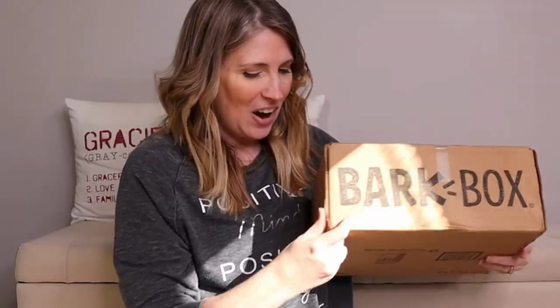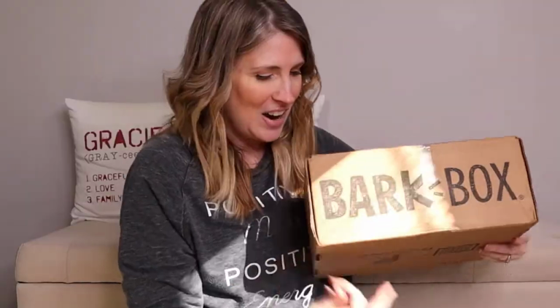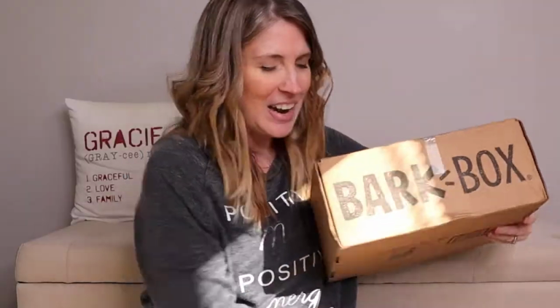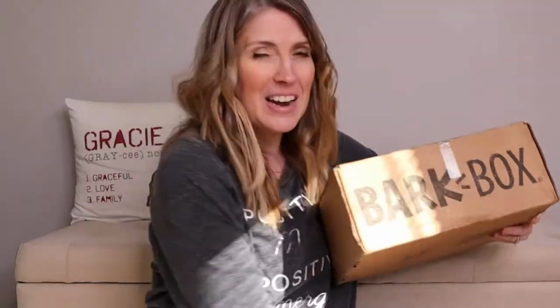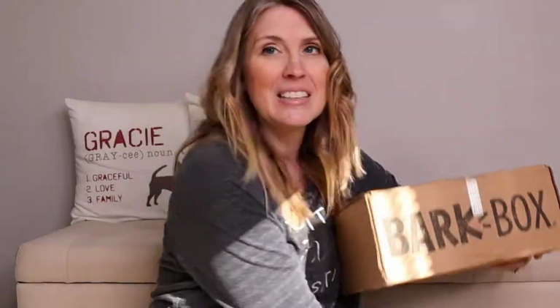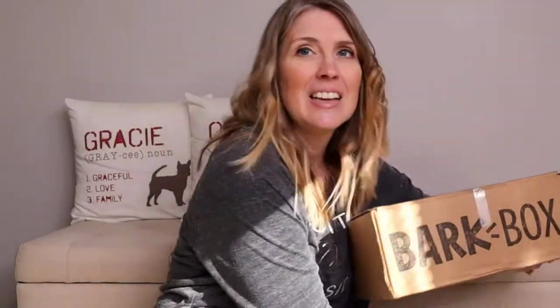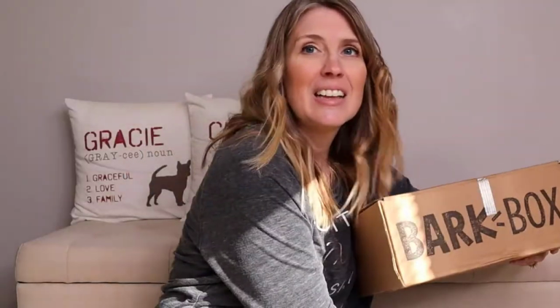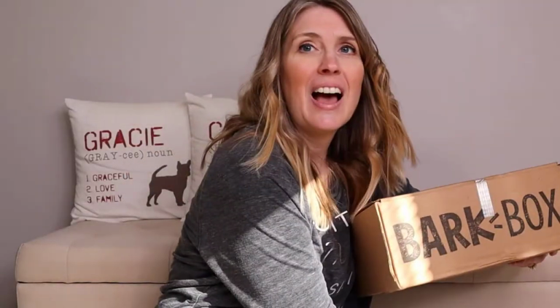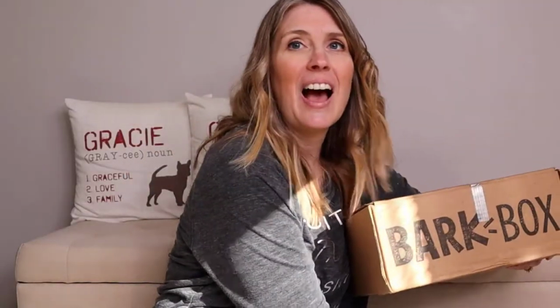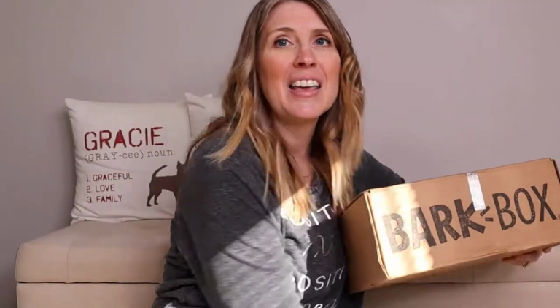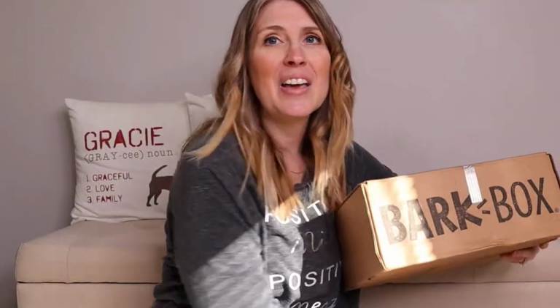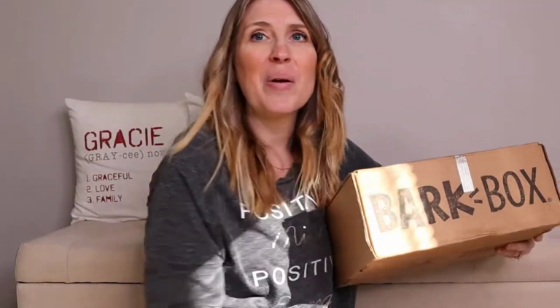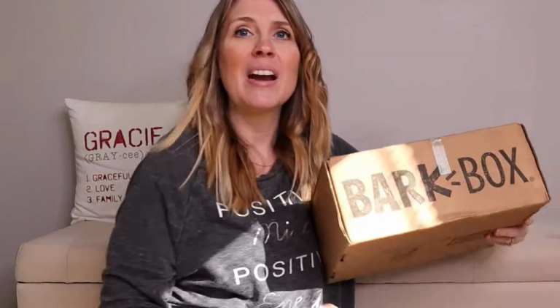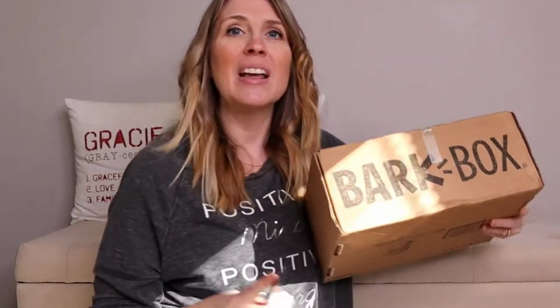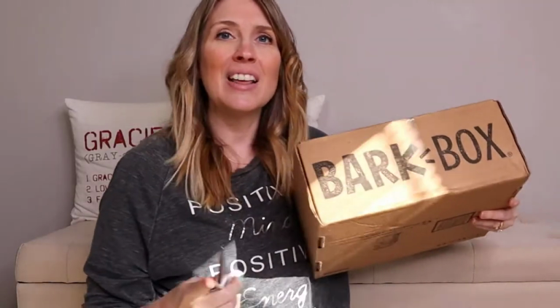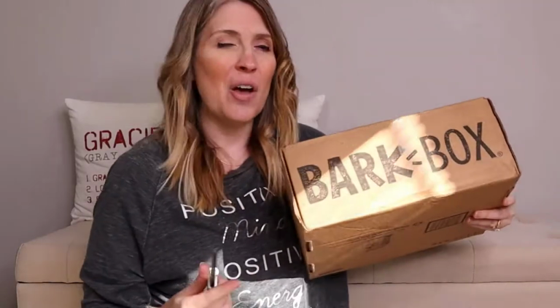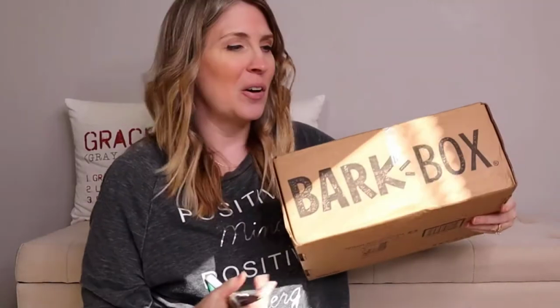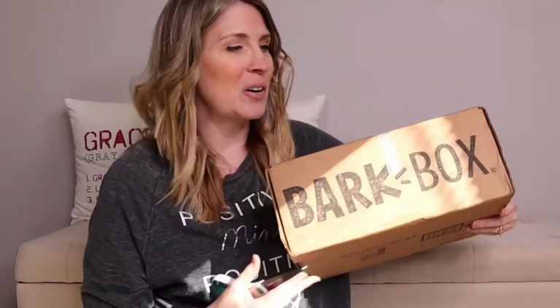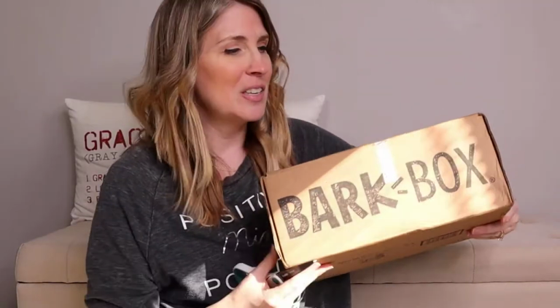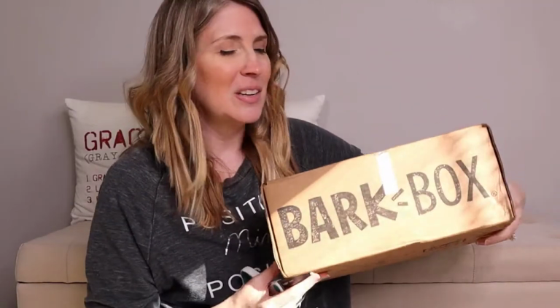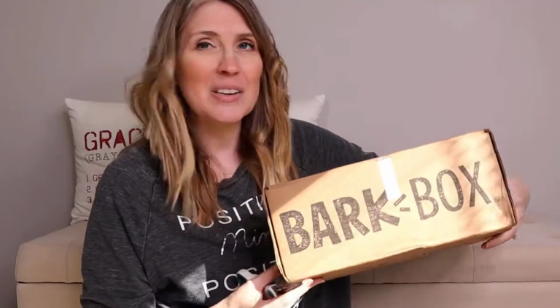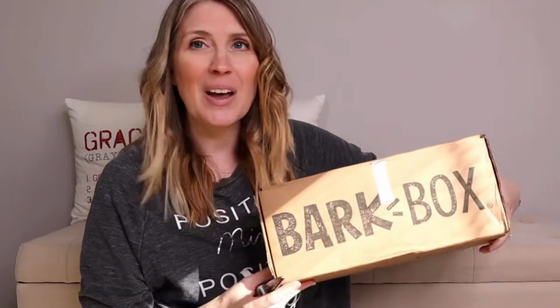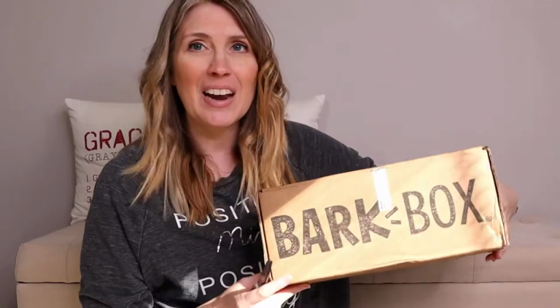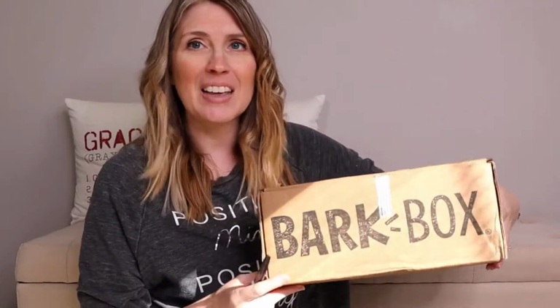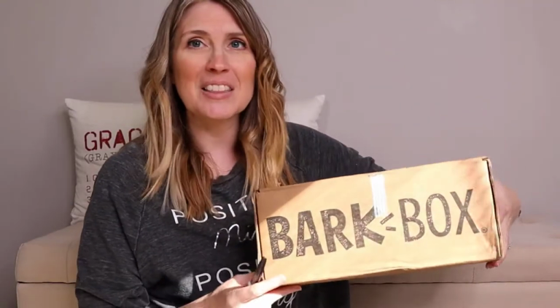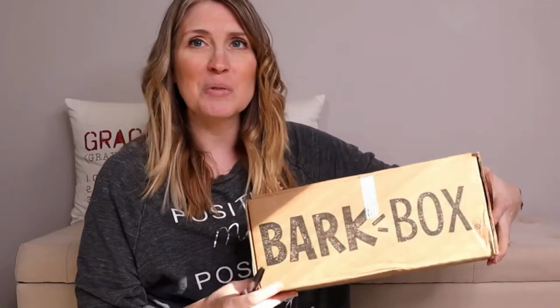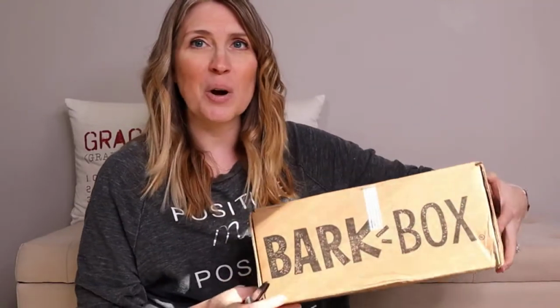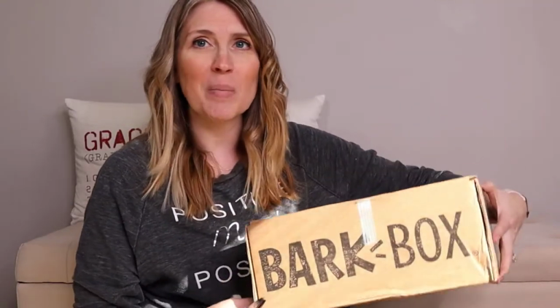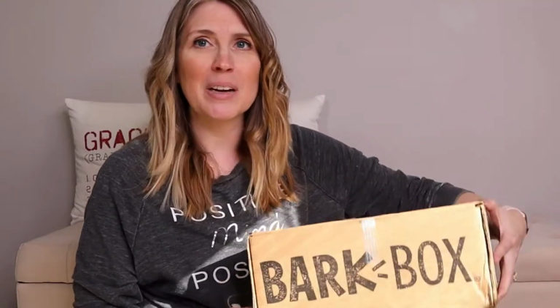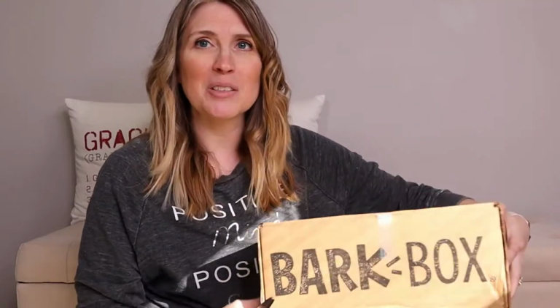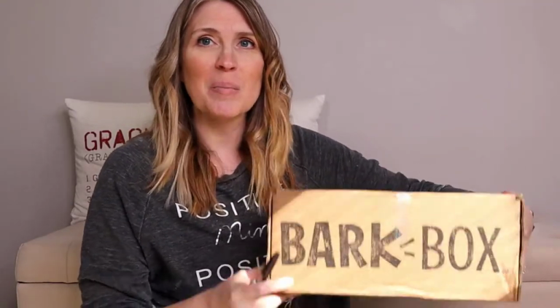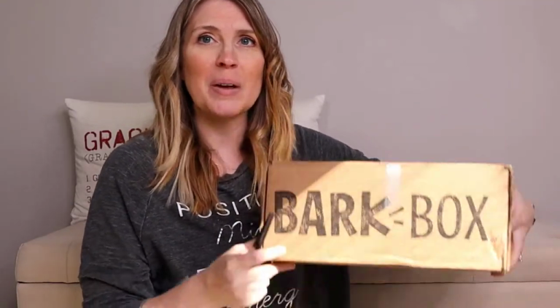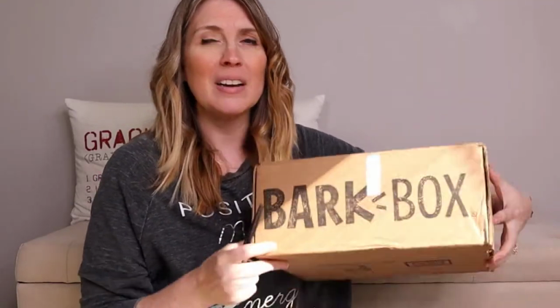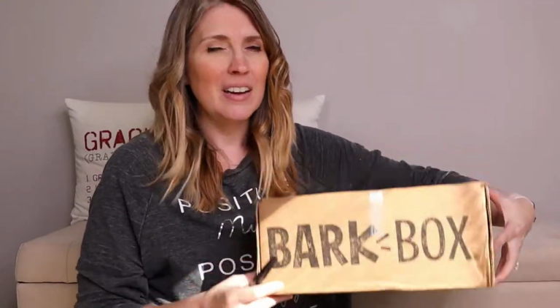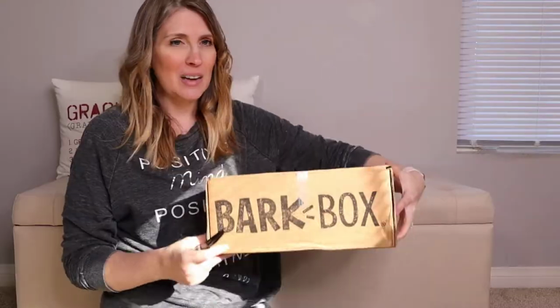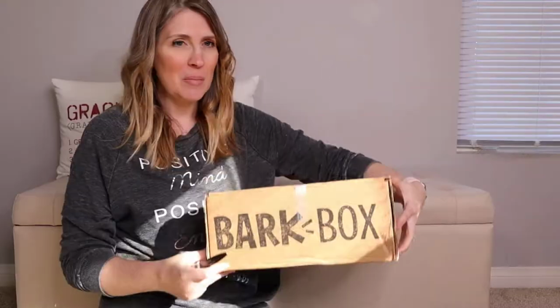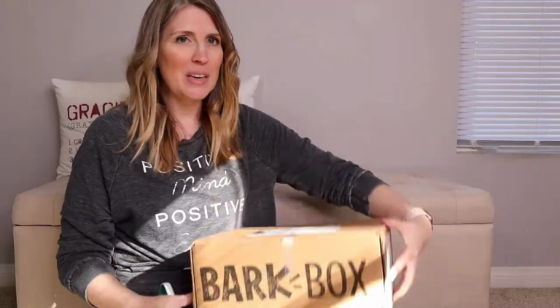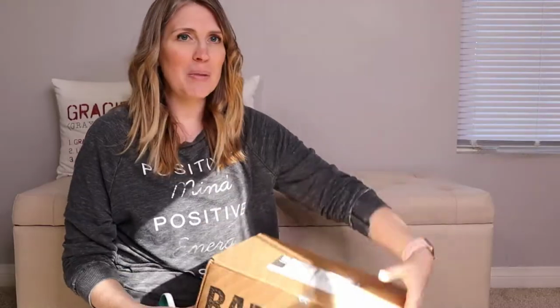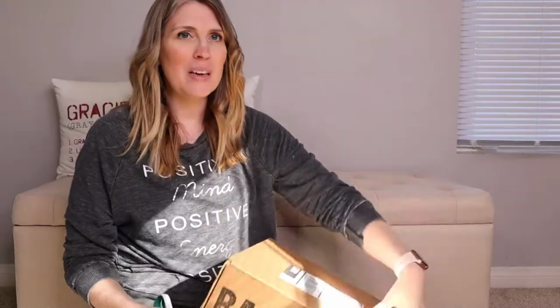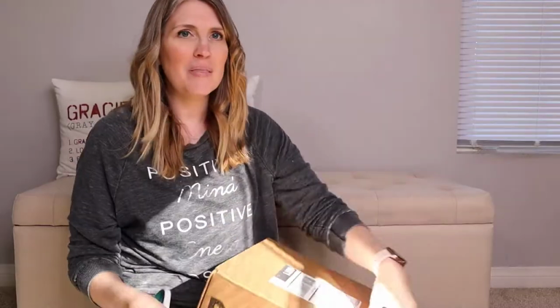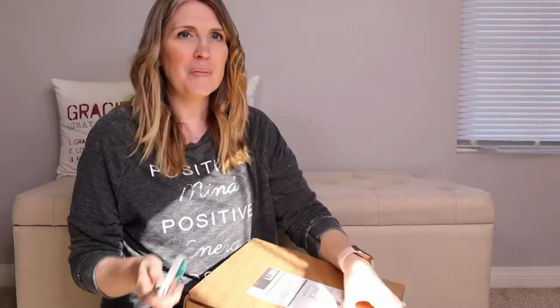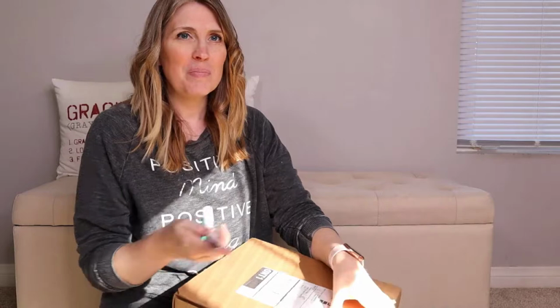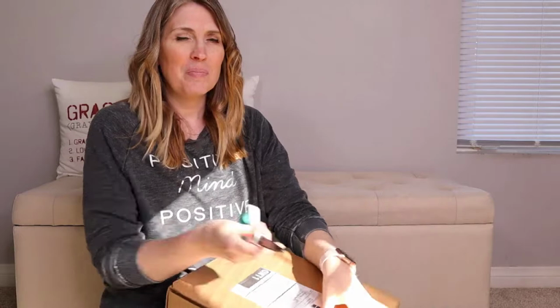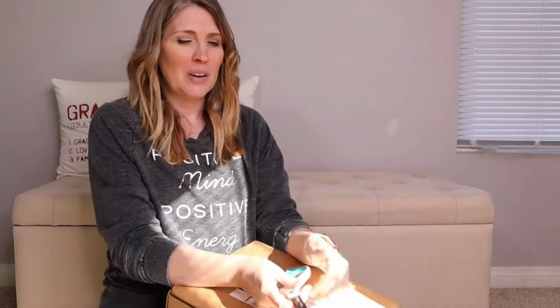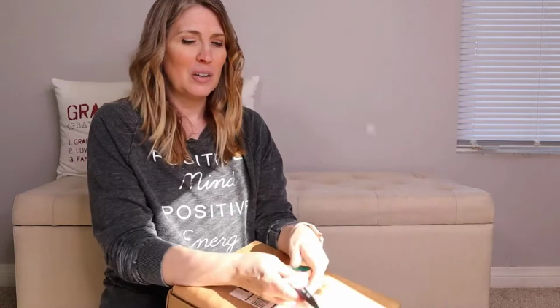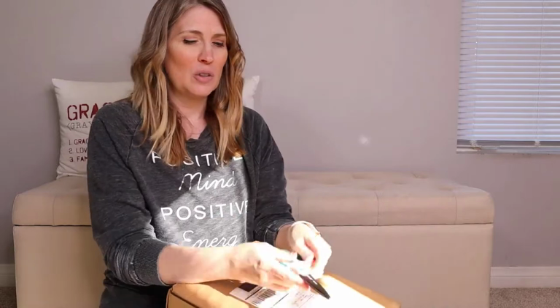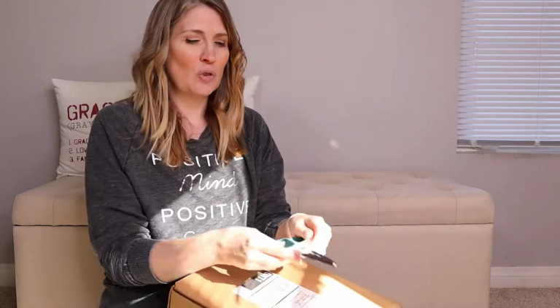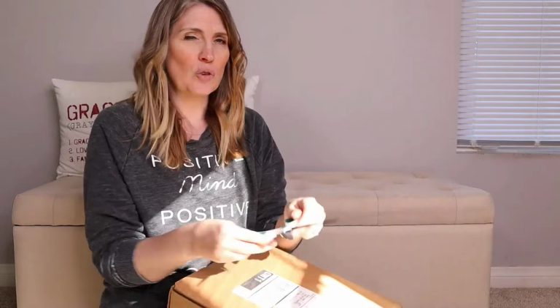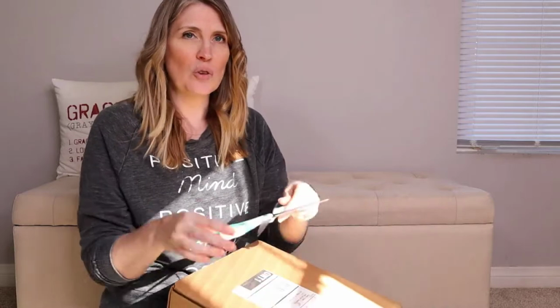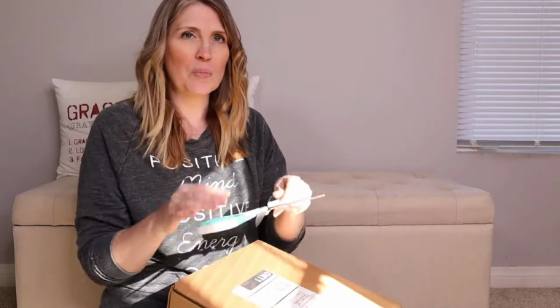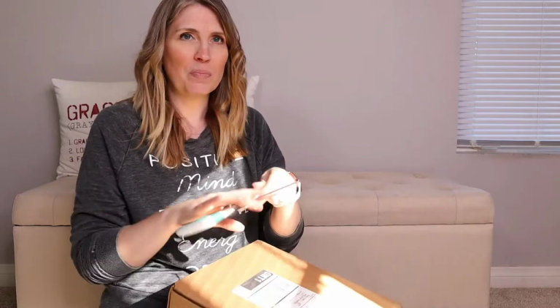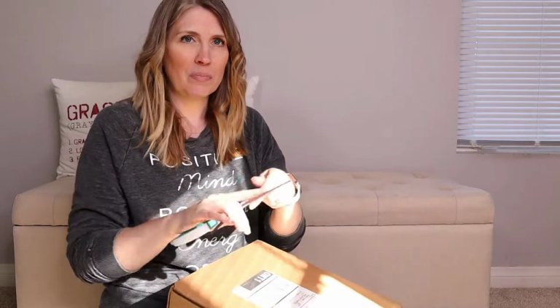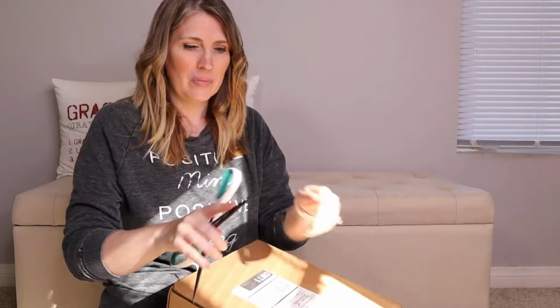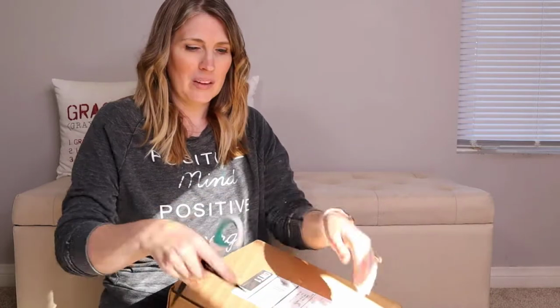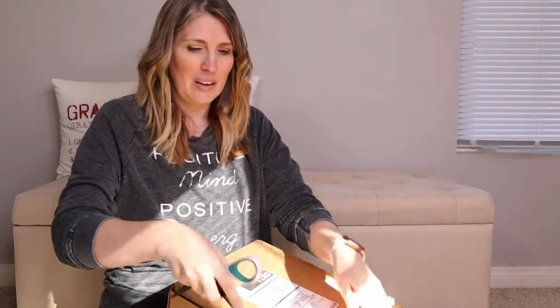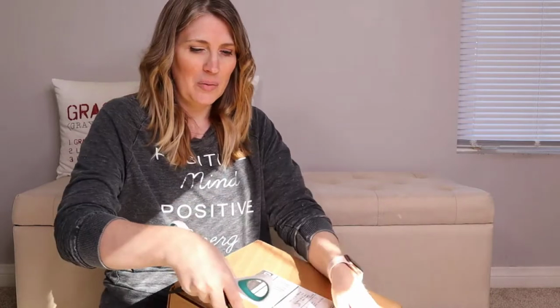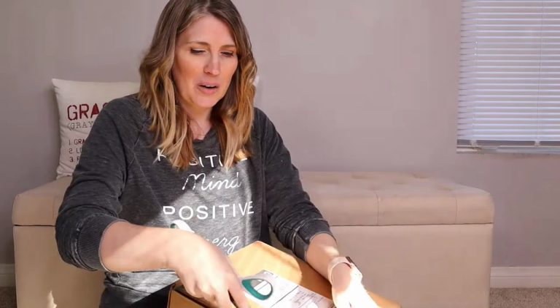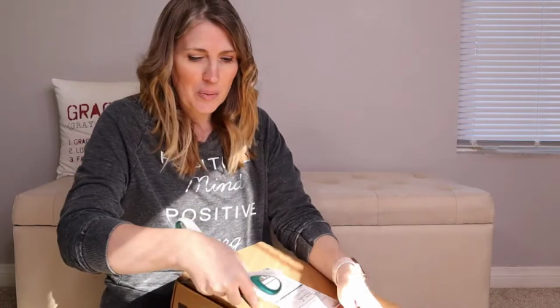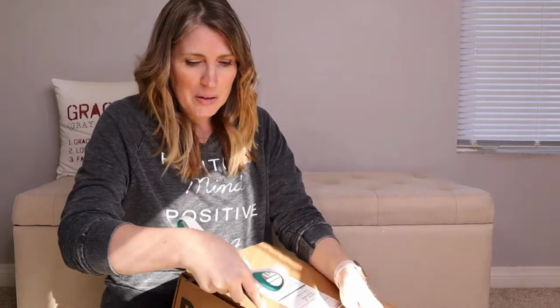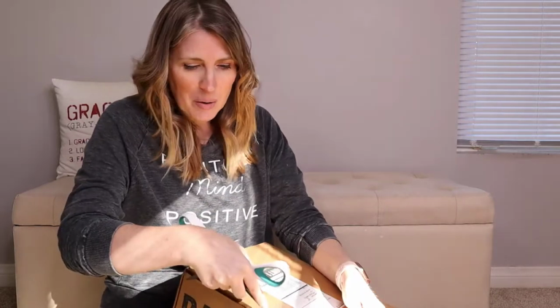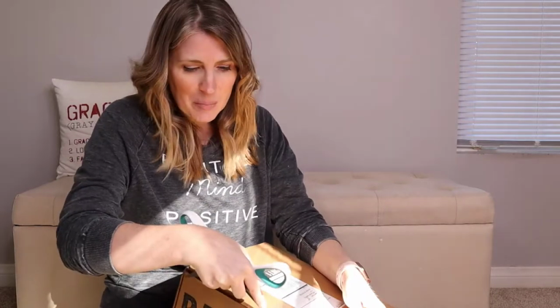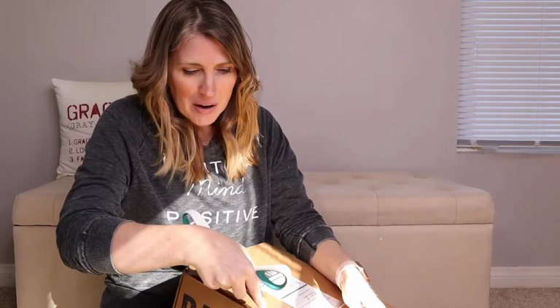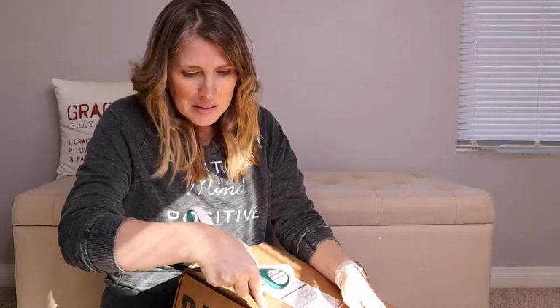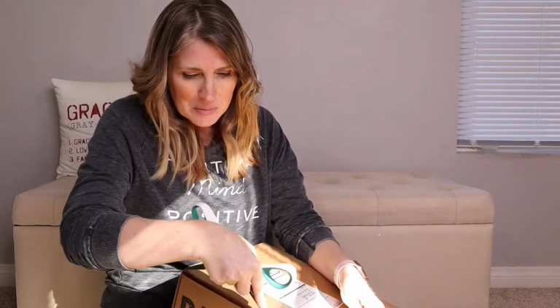Alright guys, I can't wait any longer, so let's go ahead and get this BarkBox open. Come on, Kimmy. You want to open the BarkBox?